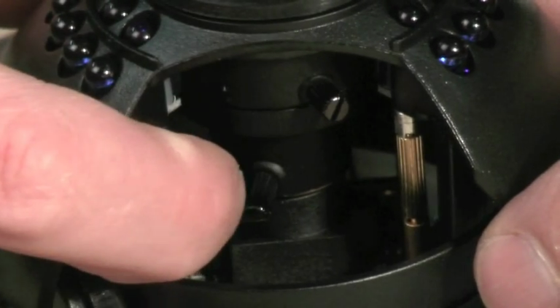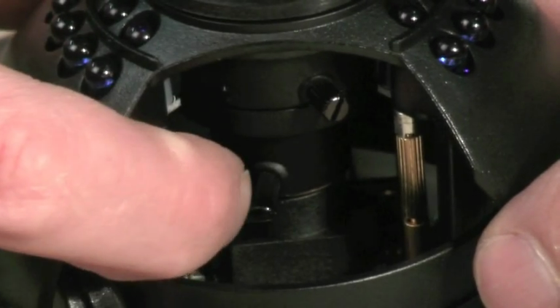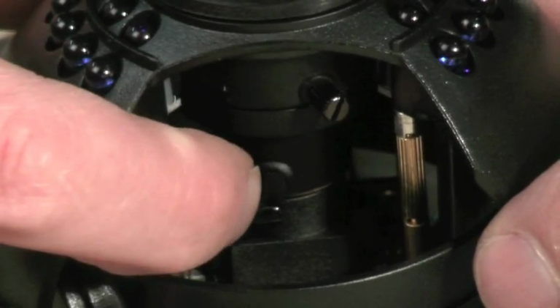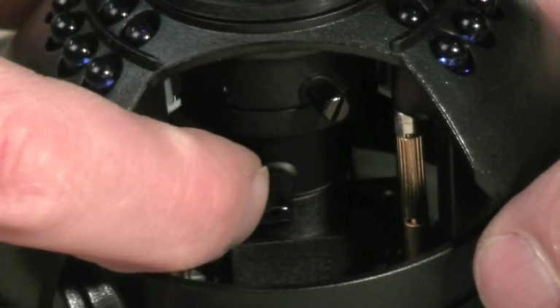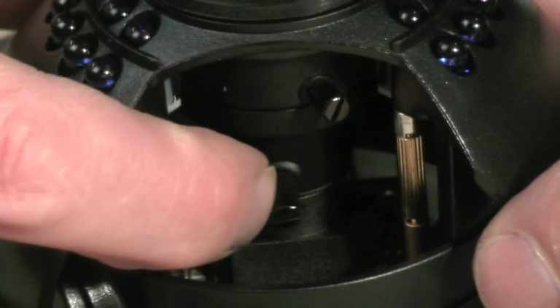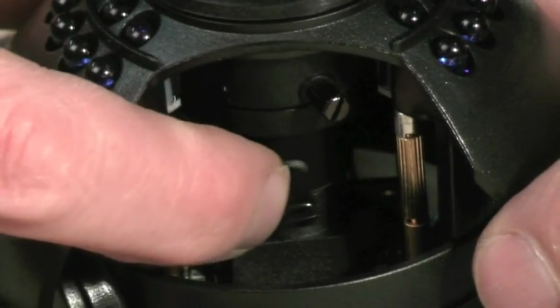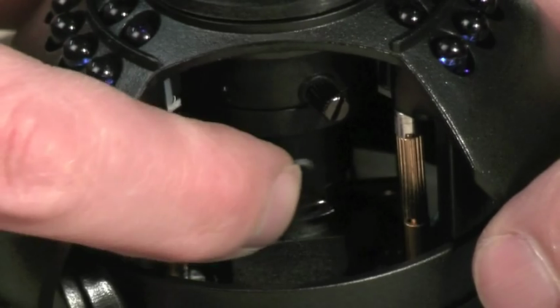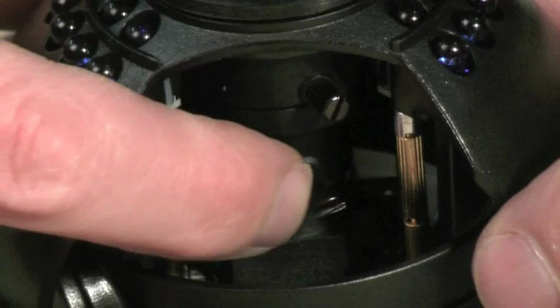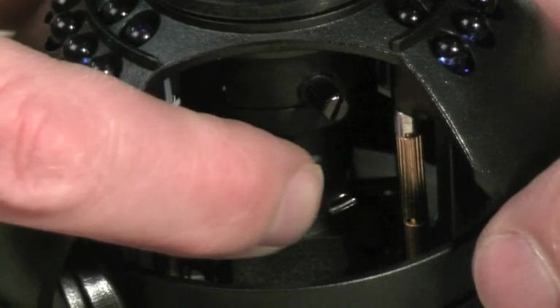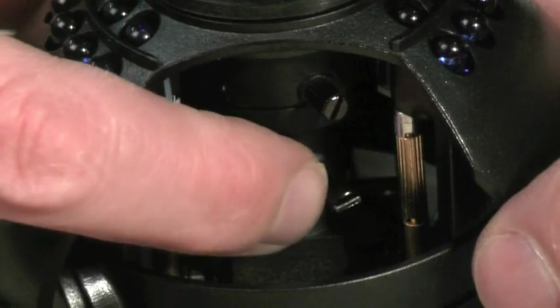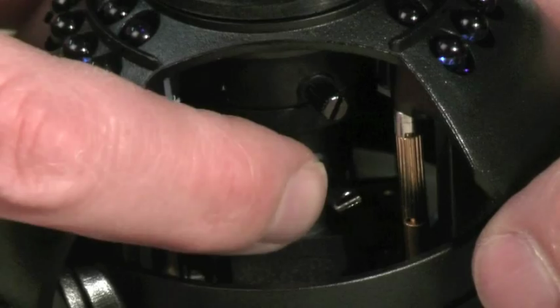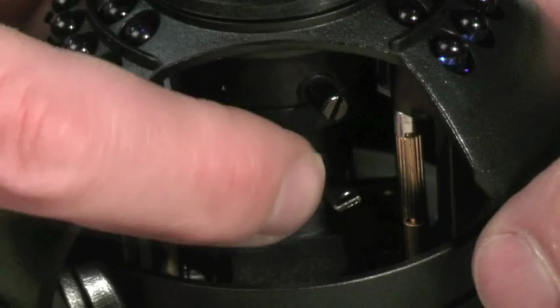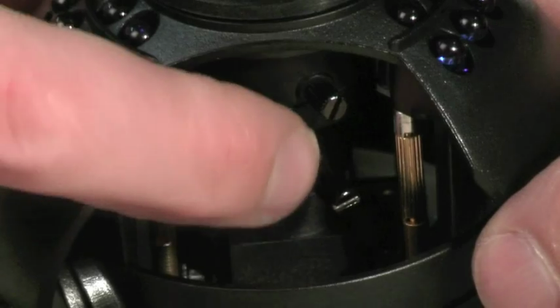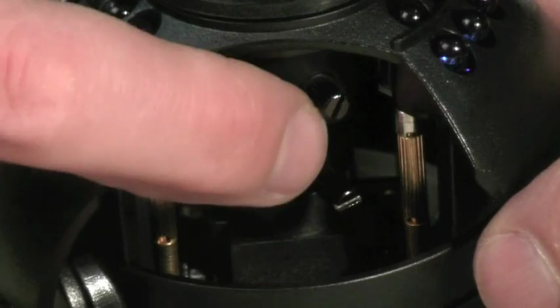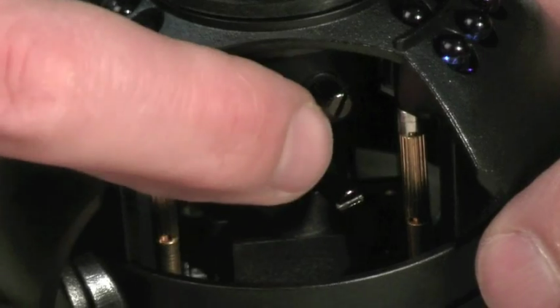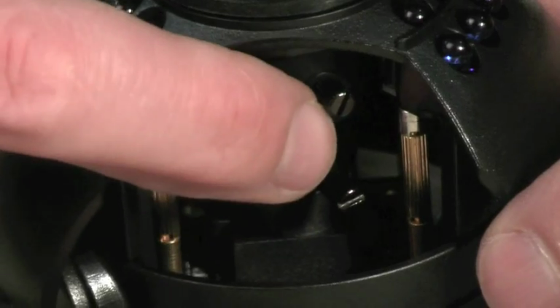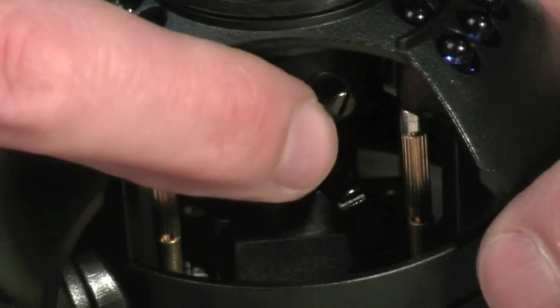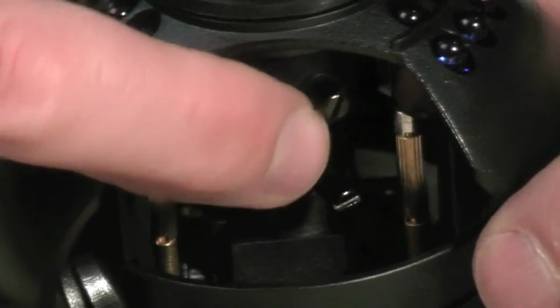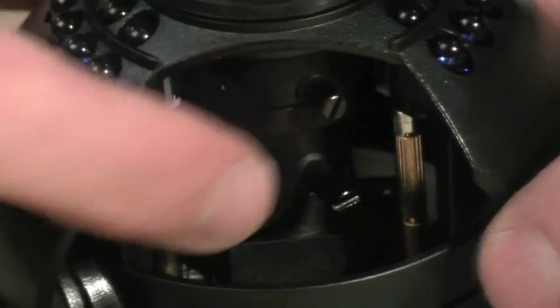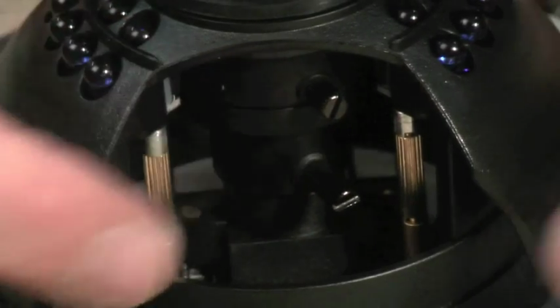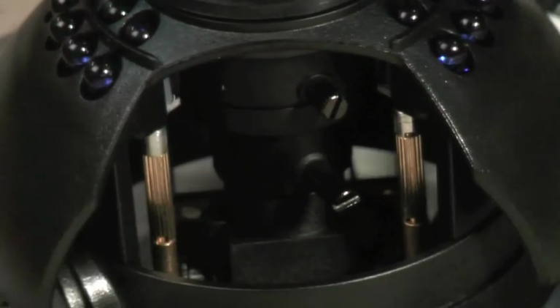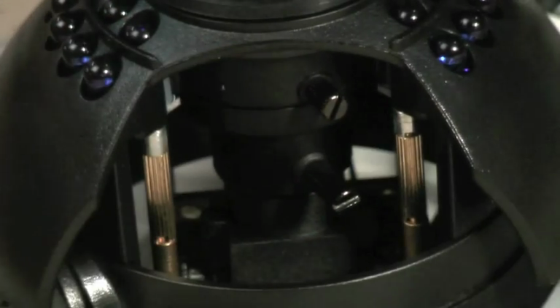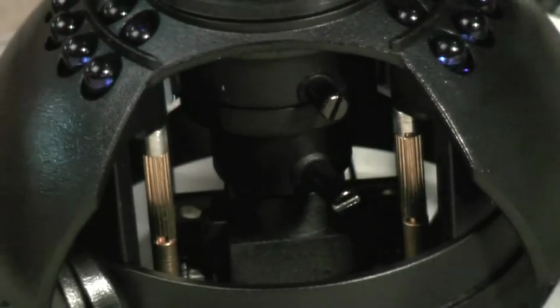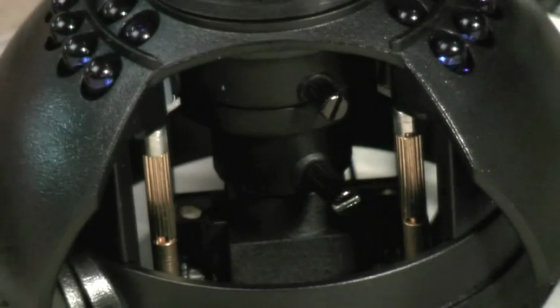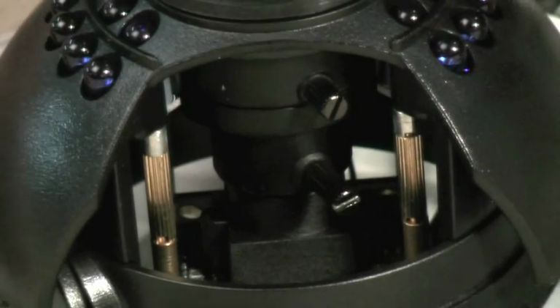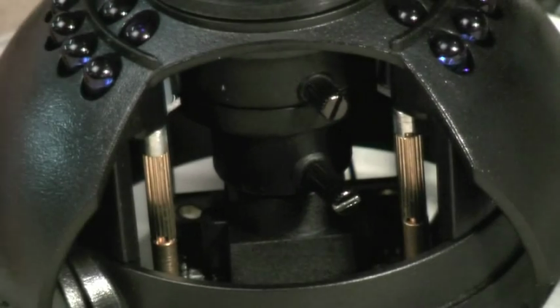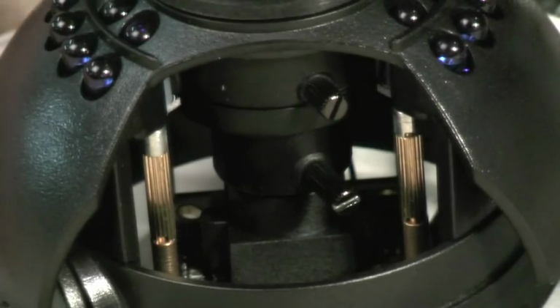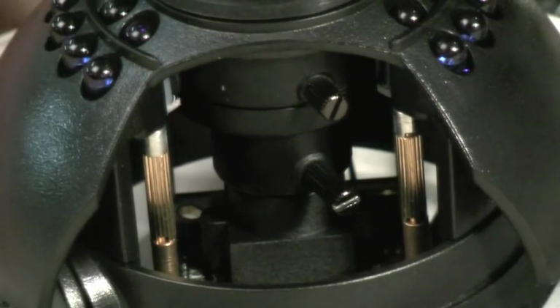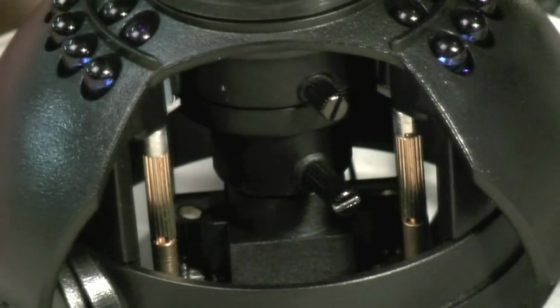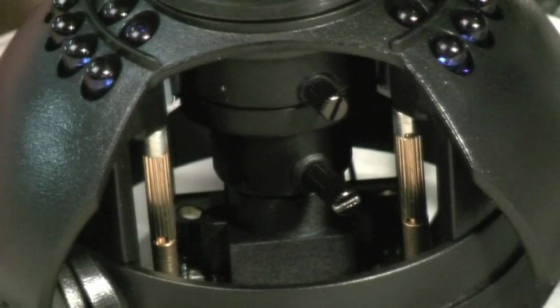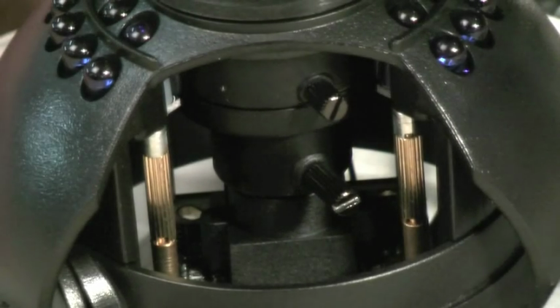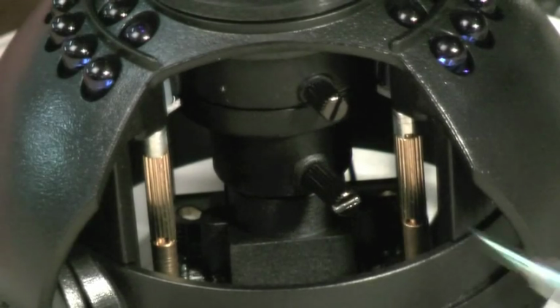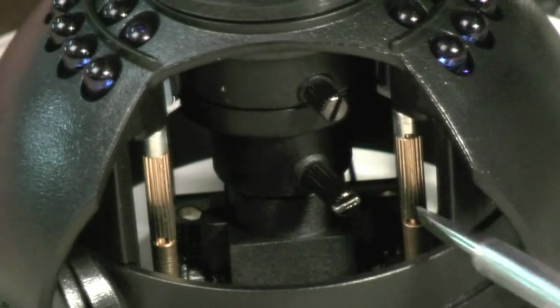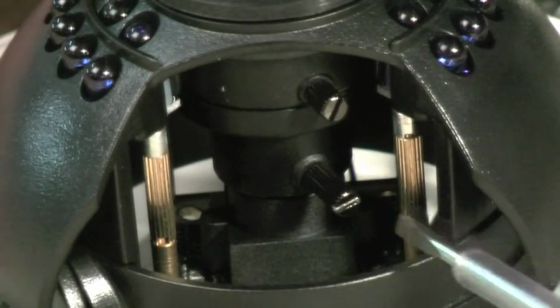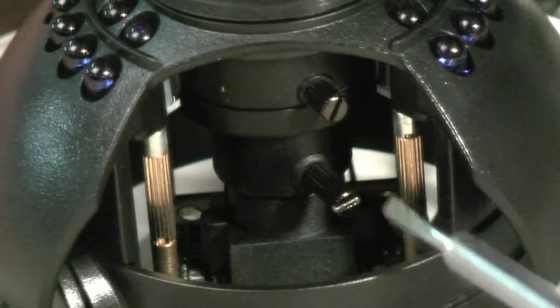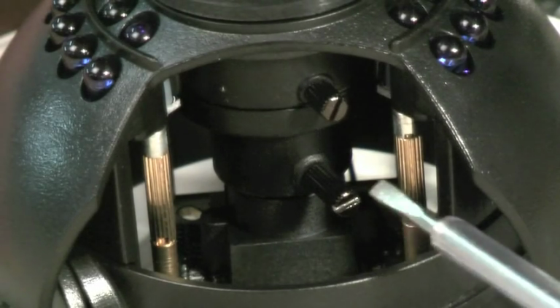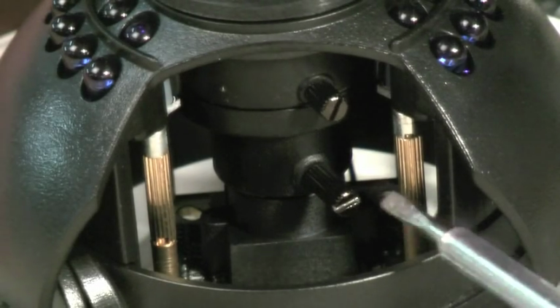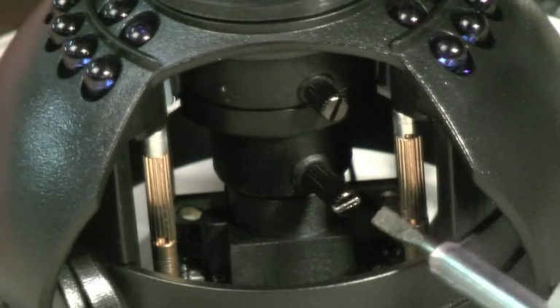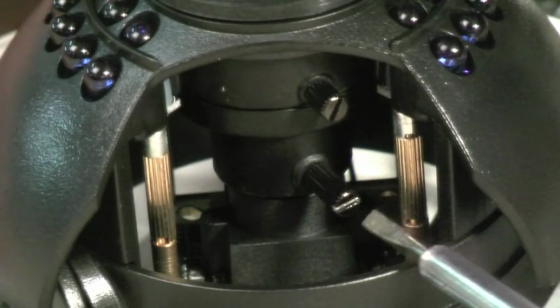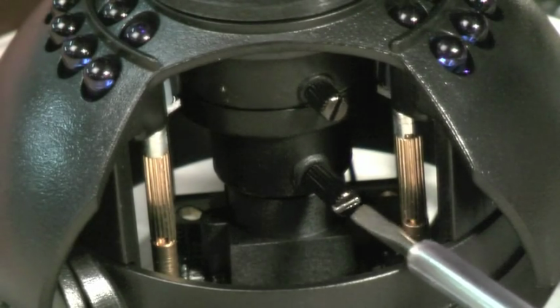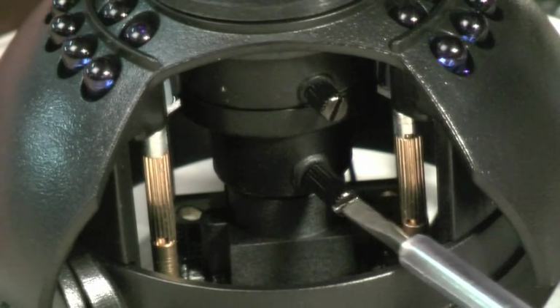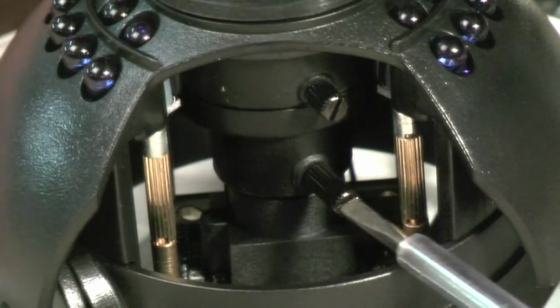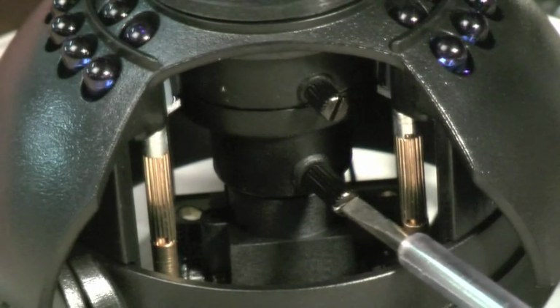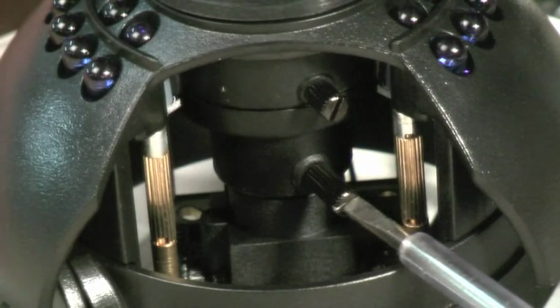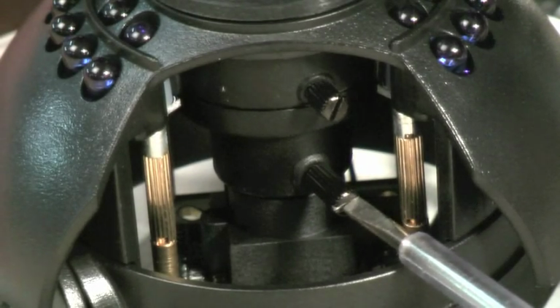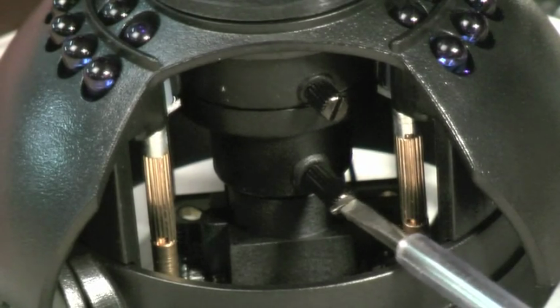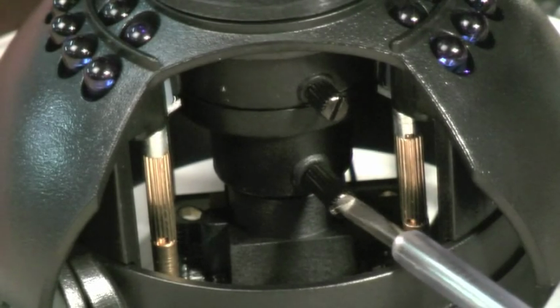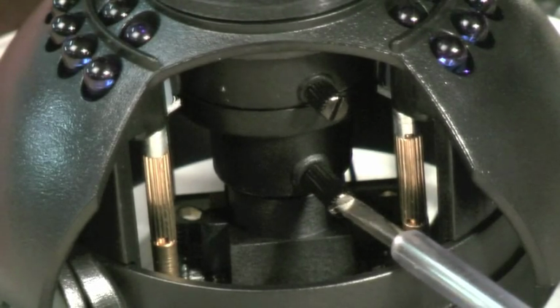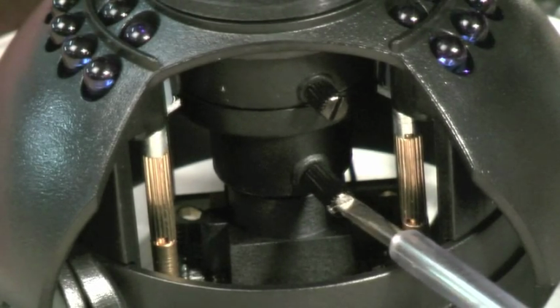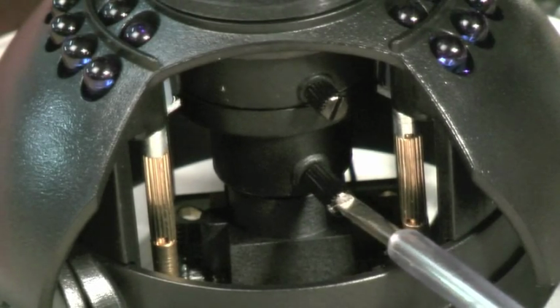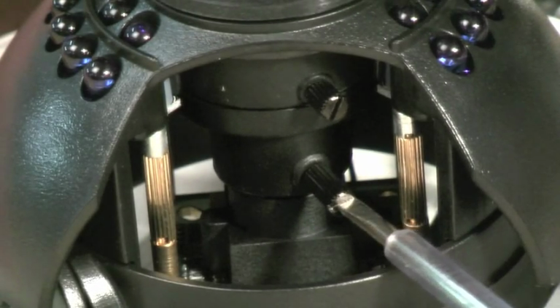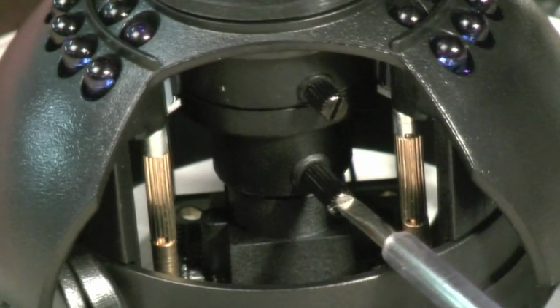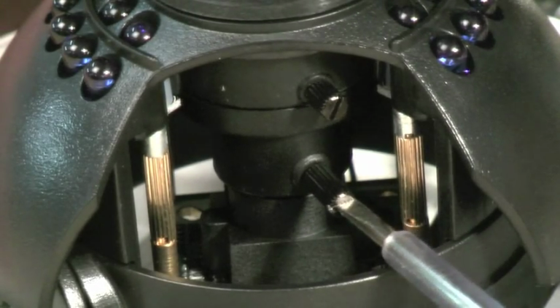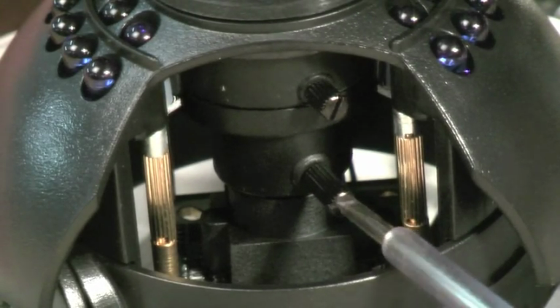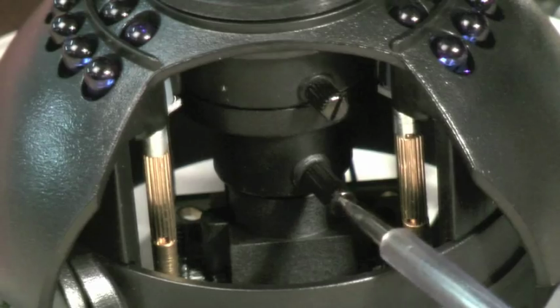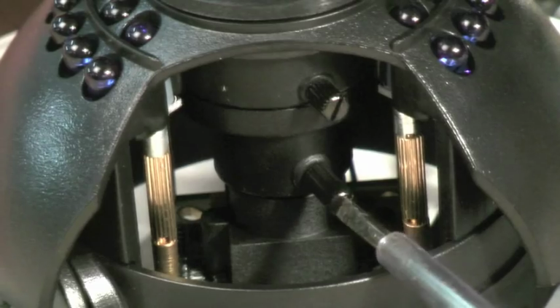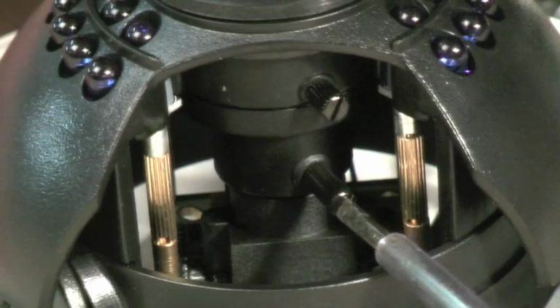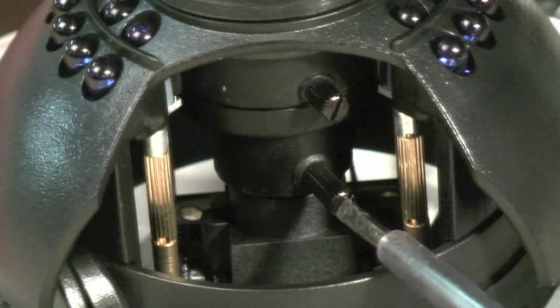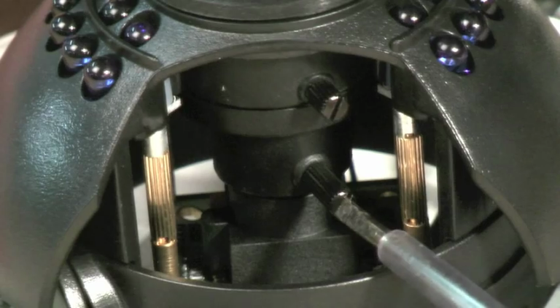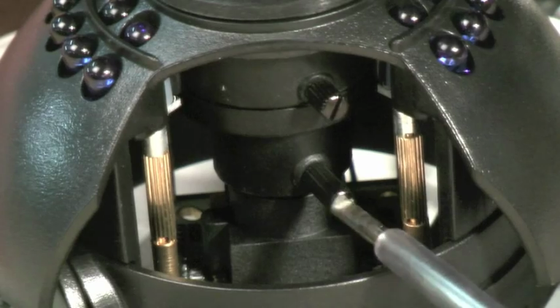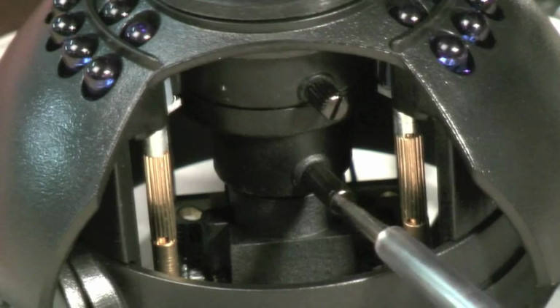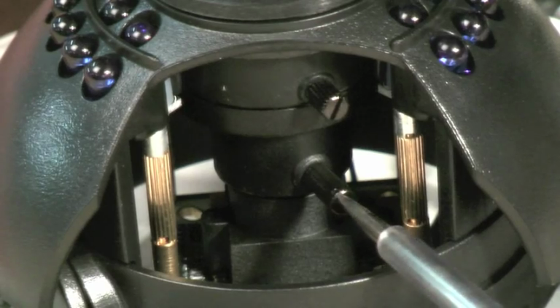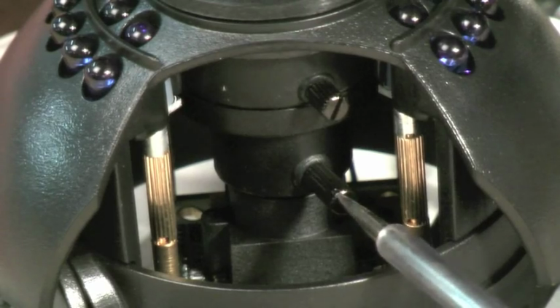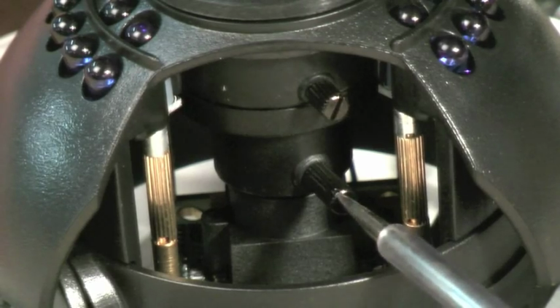Once you are happy with their position you can either leave them, tighten them up with your fingers, or if you wanted to you could tighten them up again with a screwdriver.